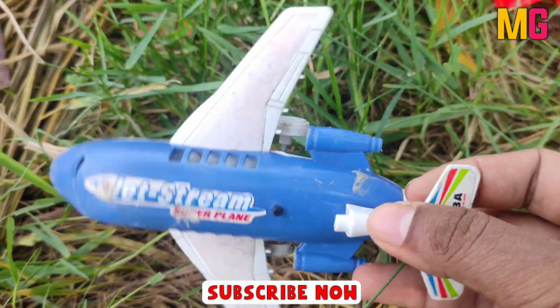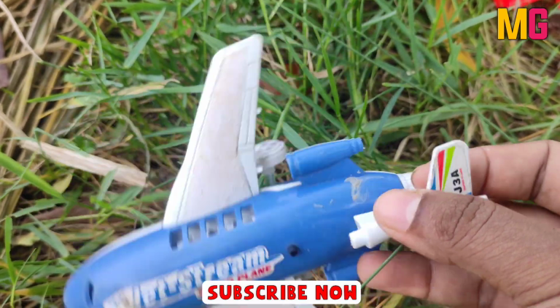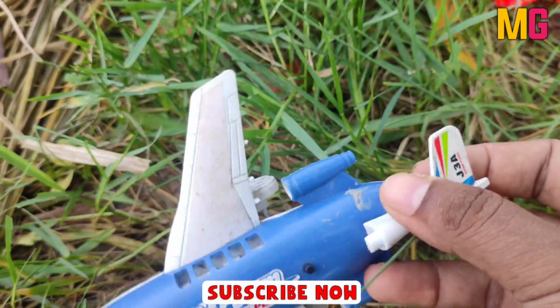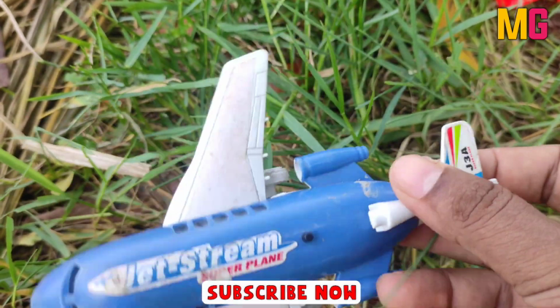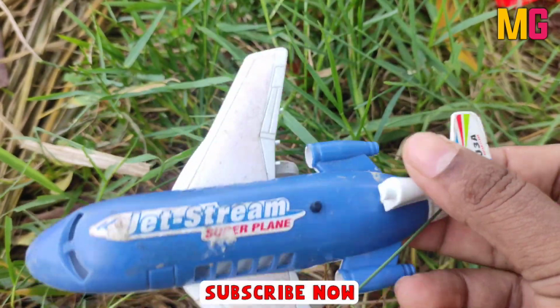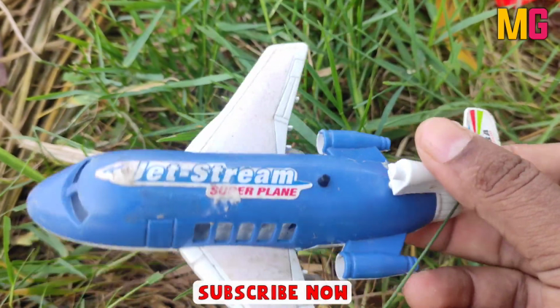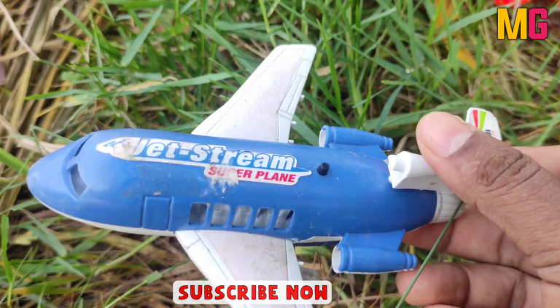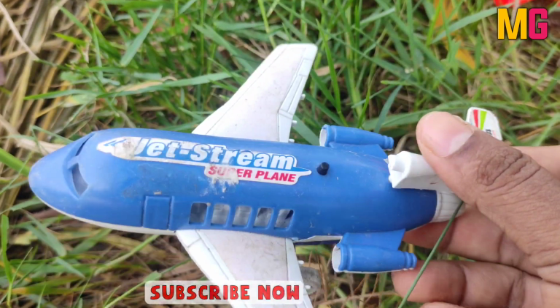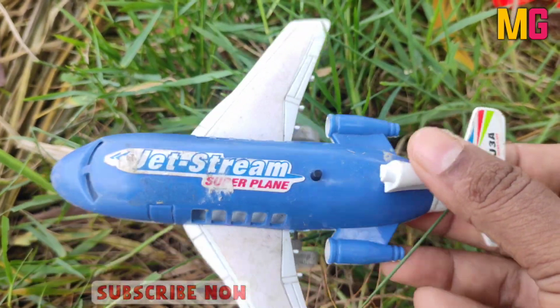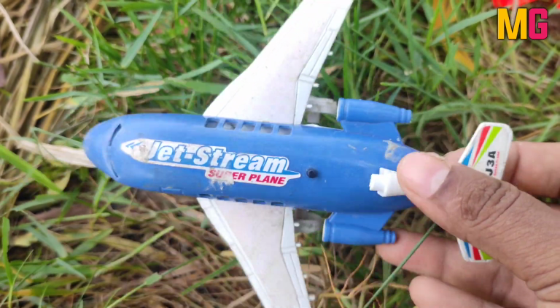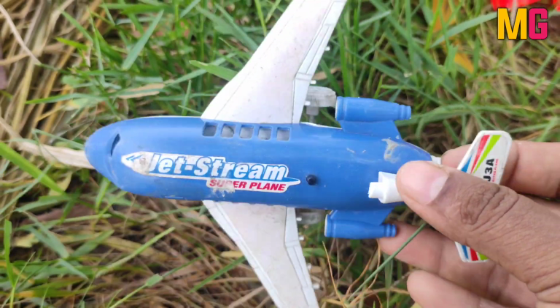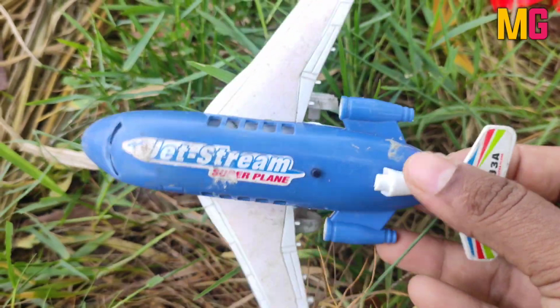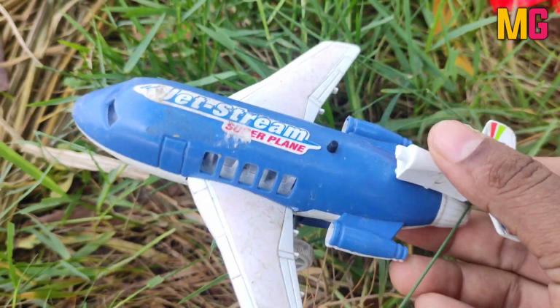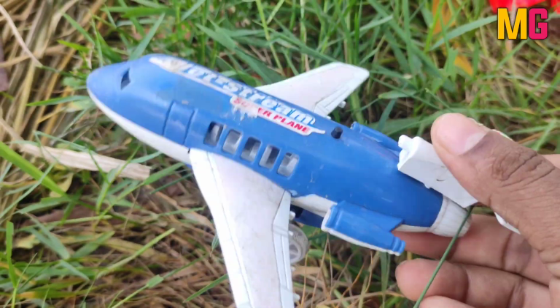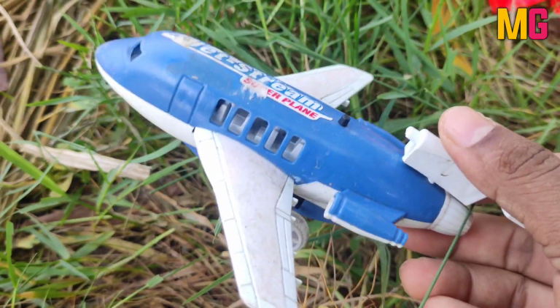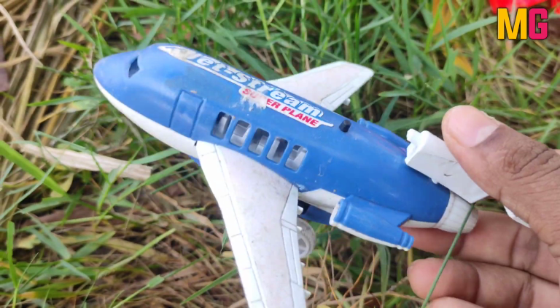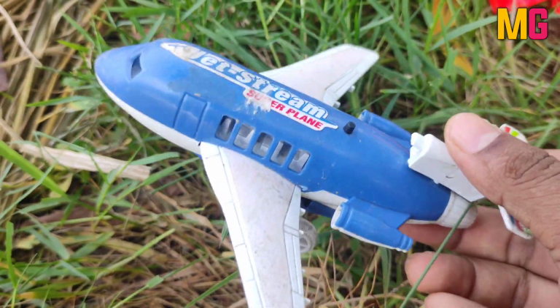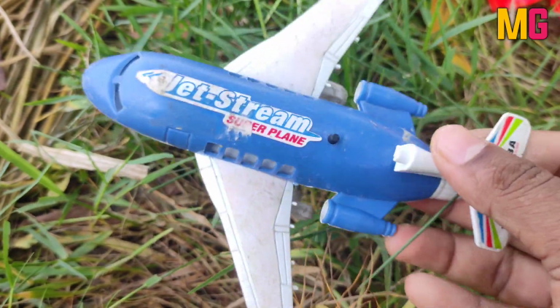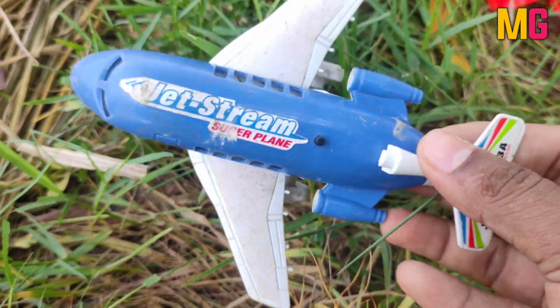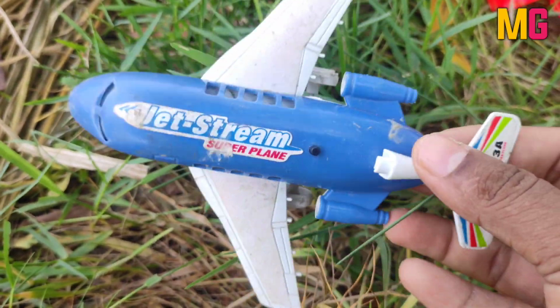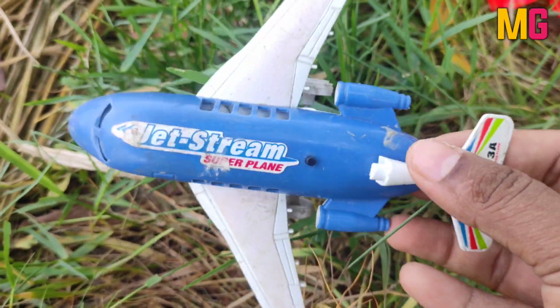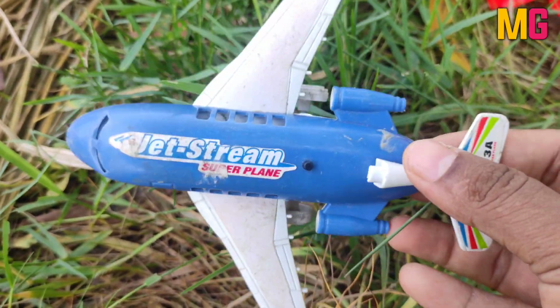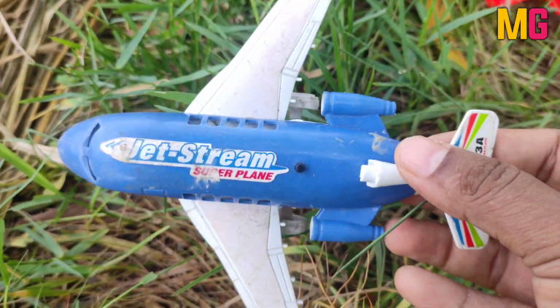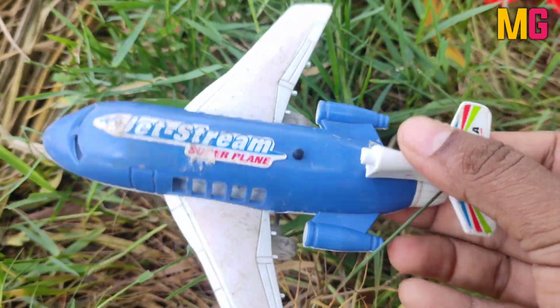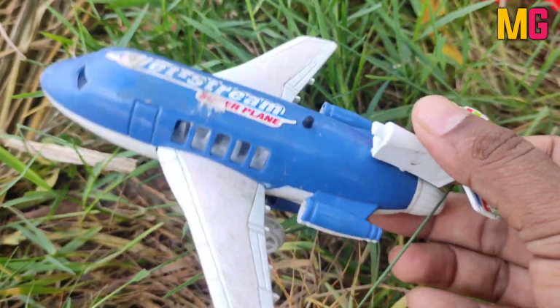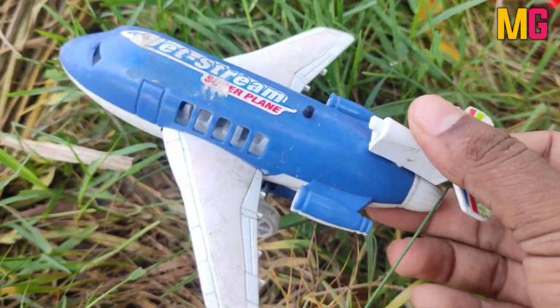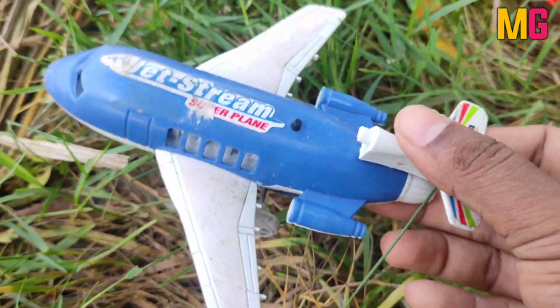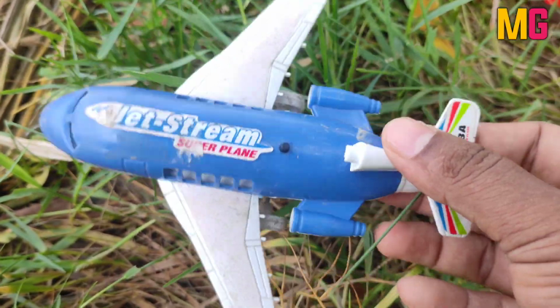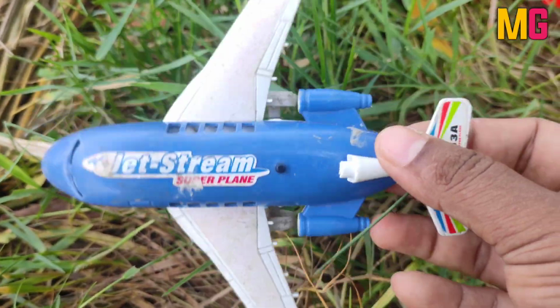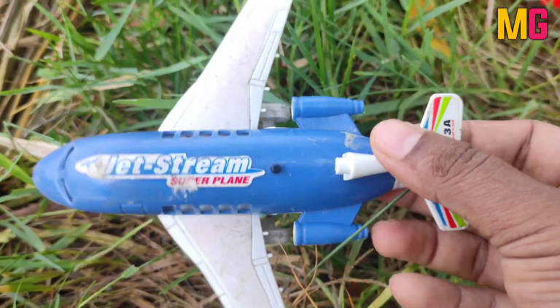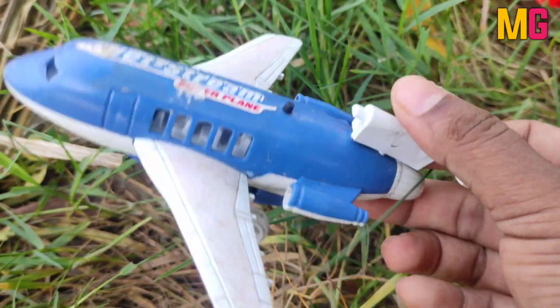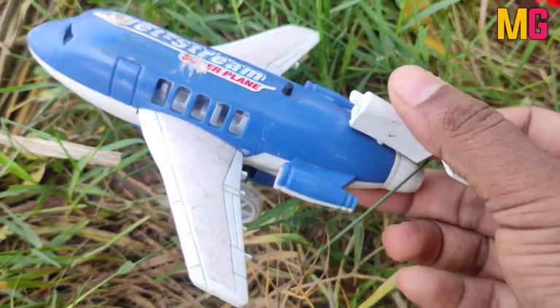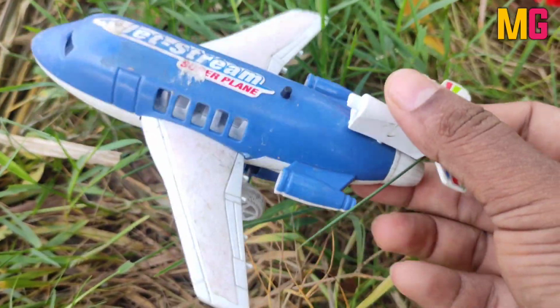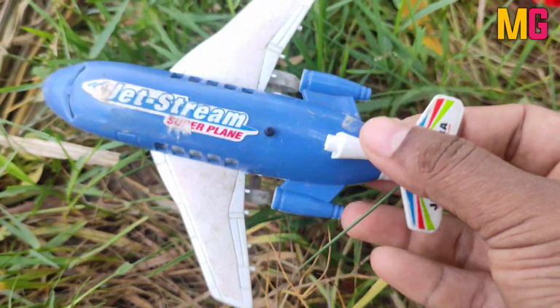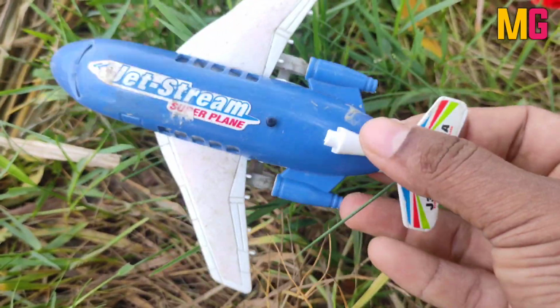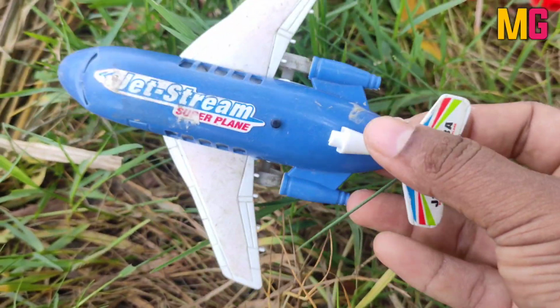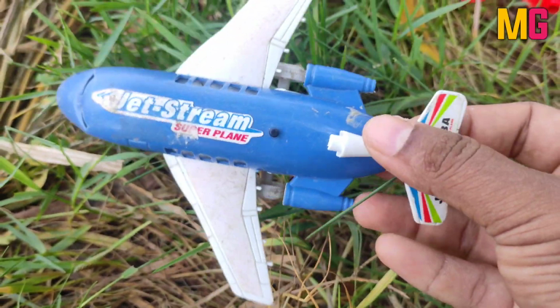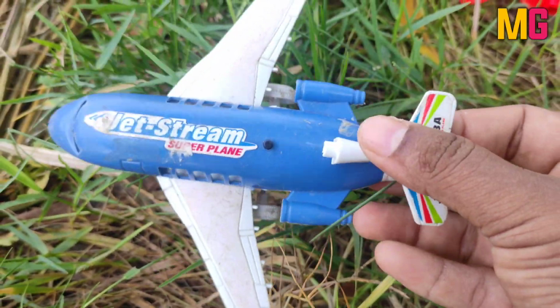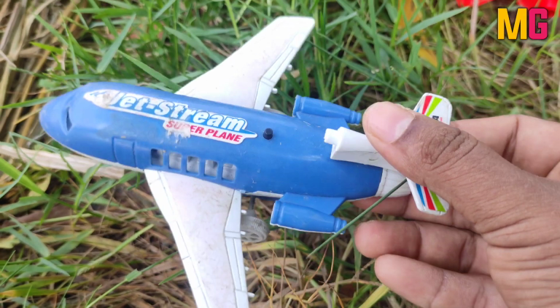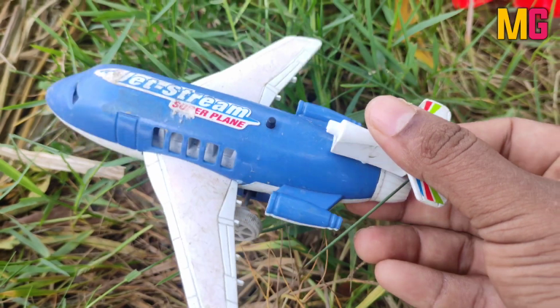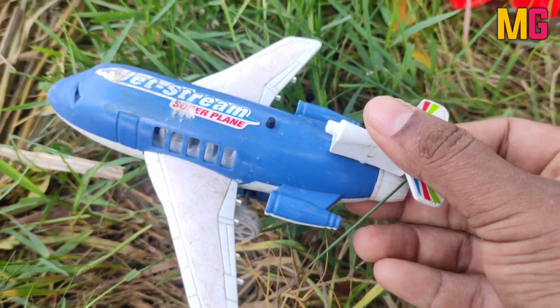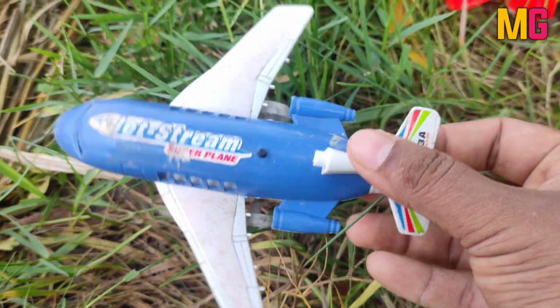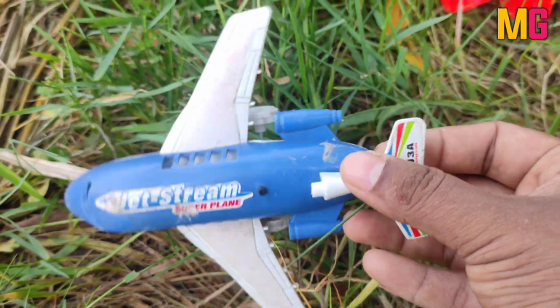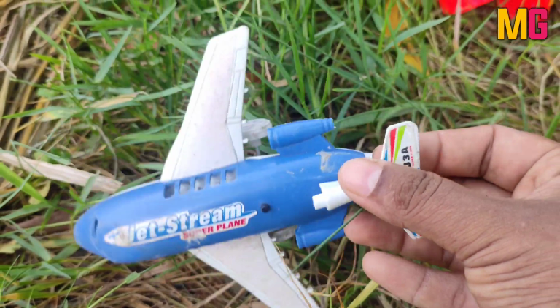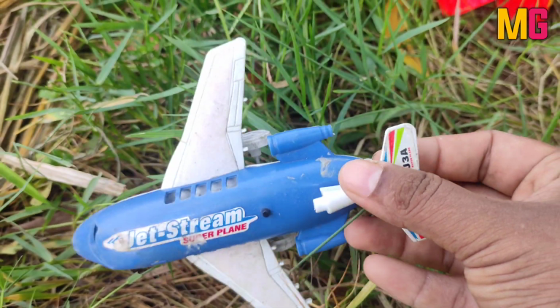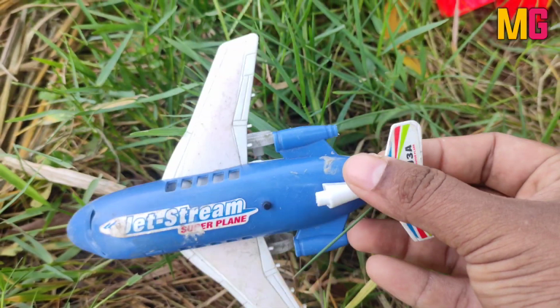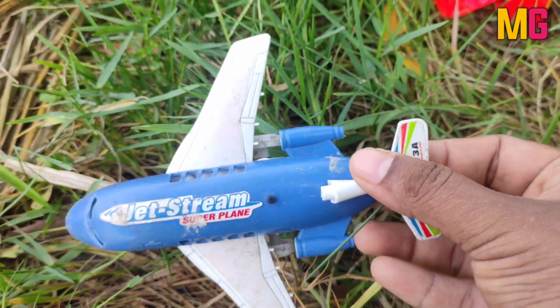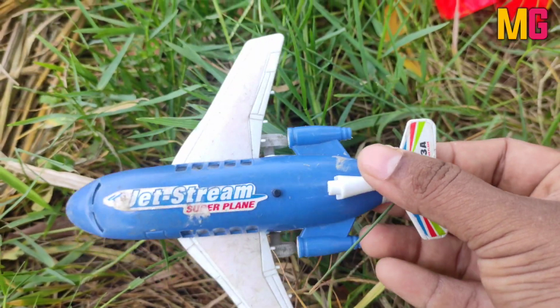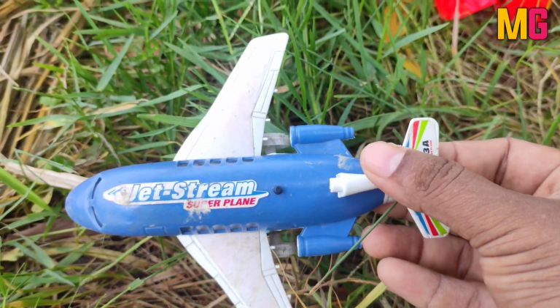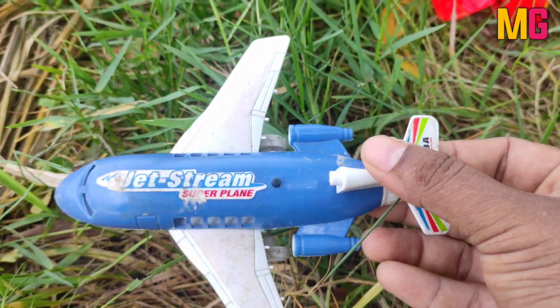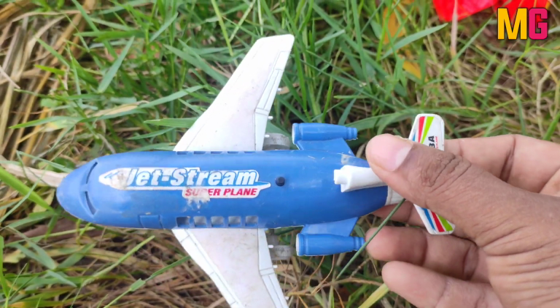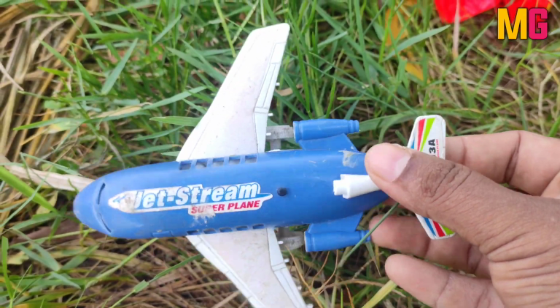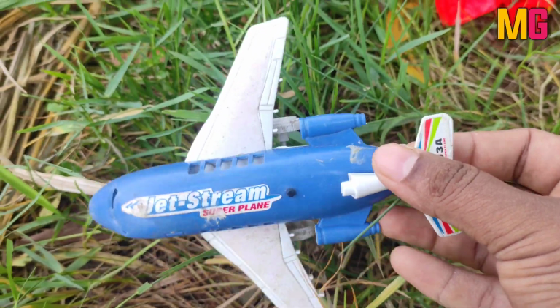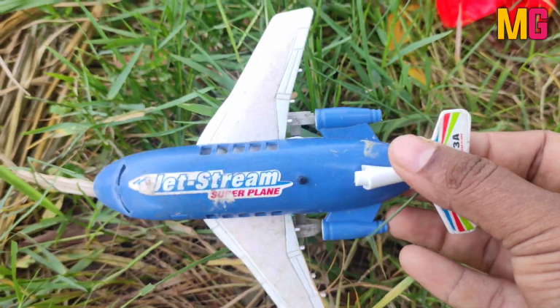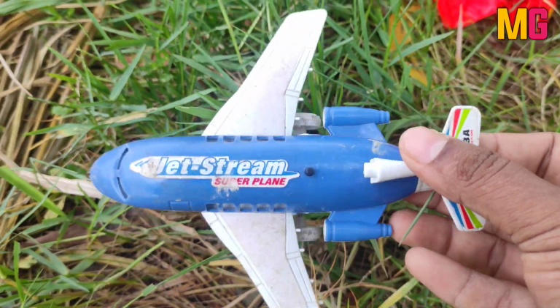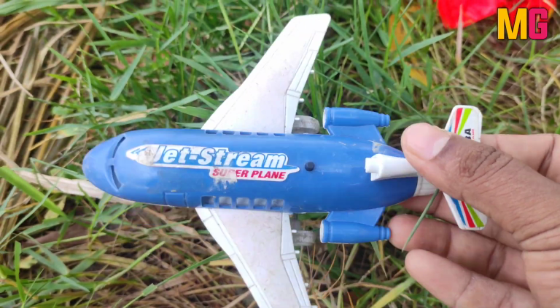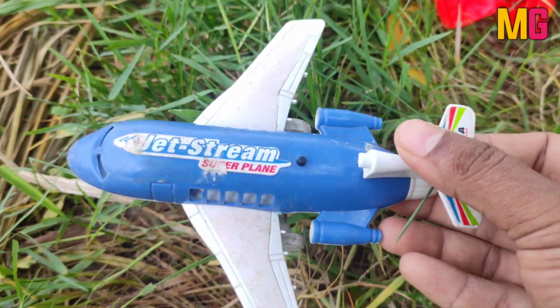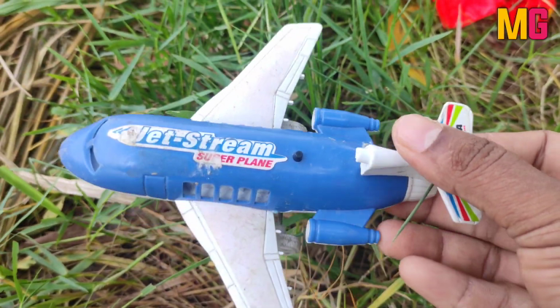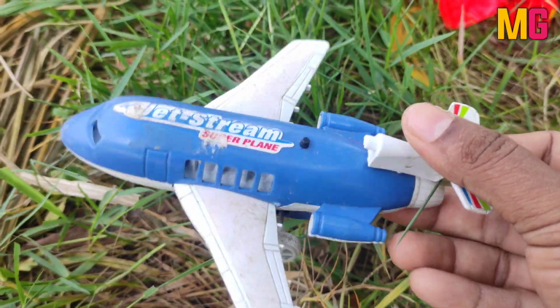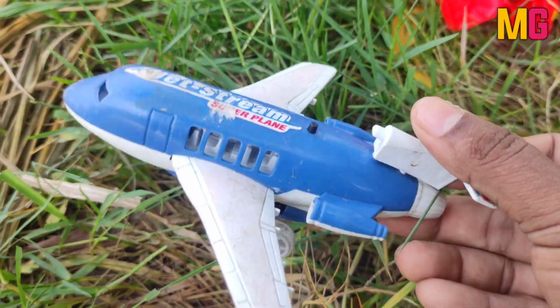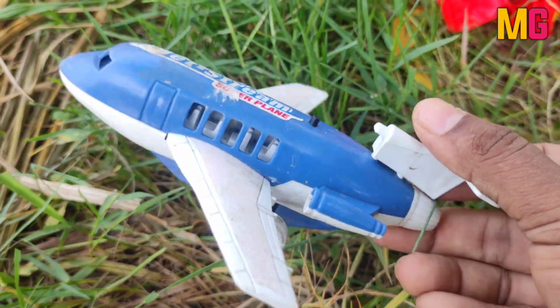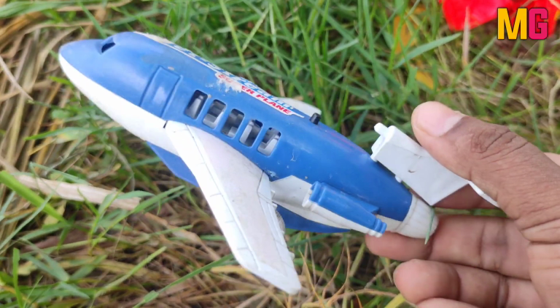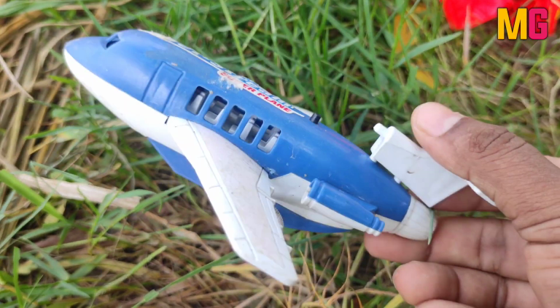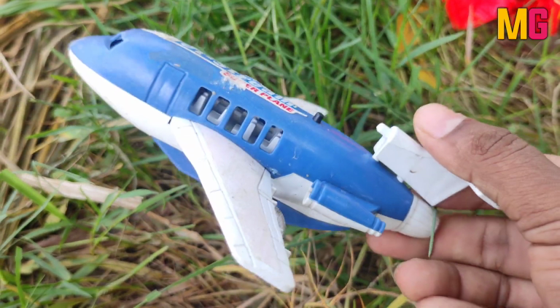Wow, this is an aeroplane. Wow, very nice, so beautiful. Very nice, wow.